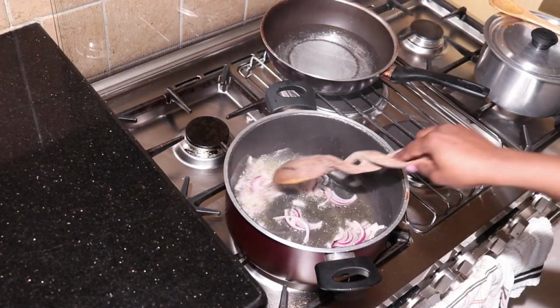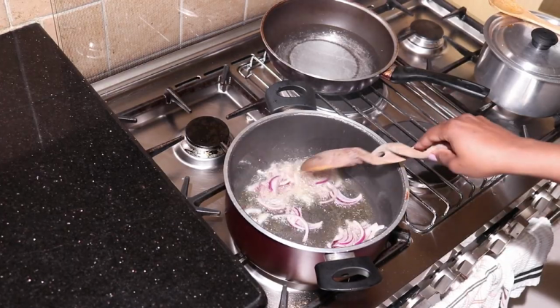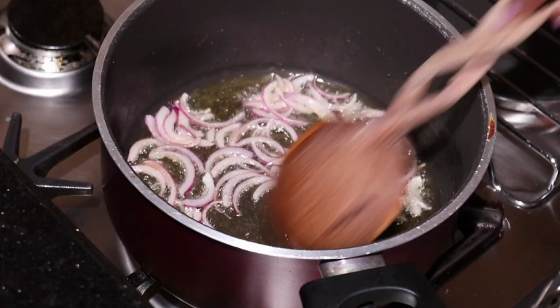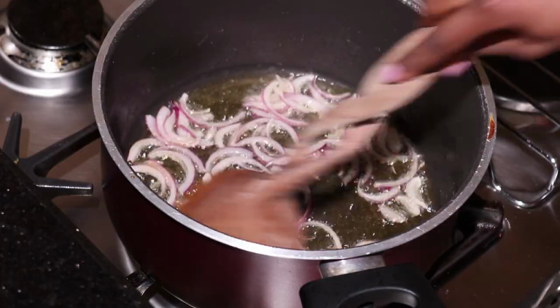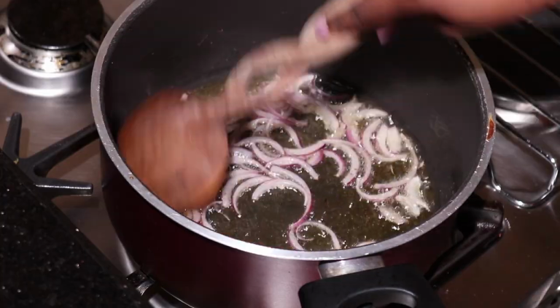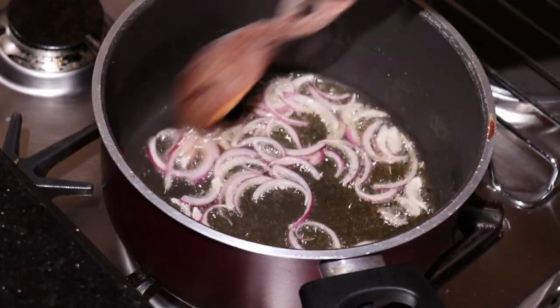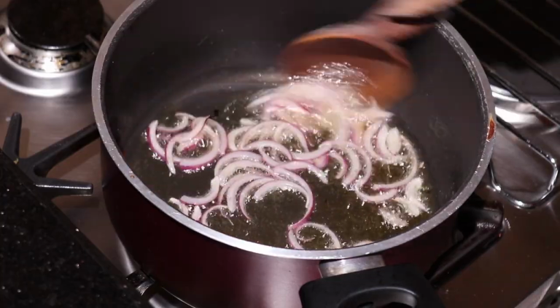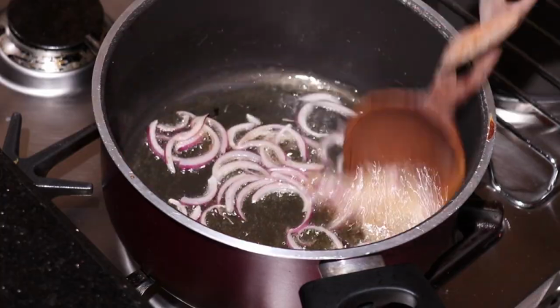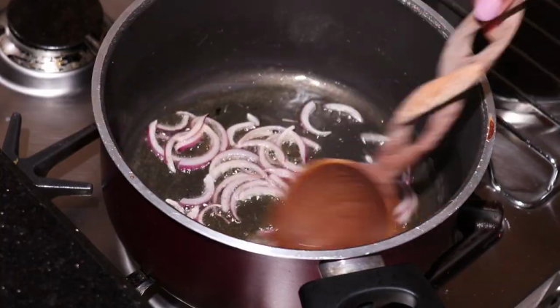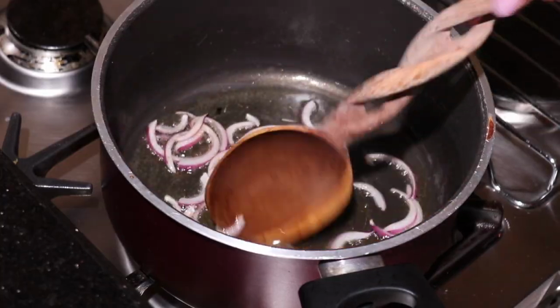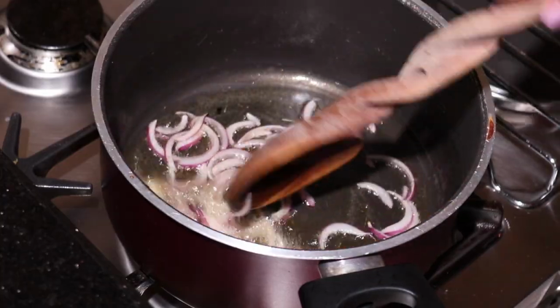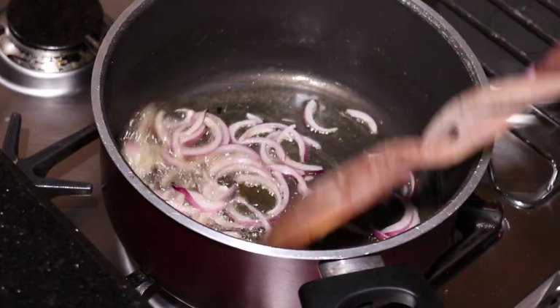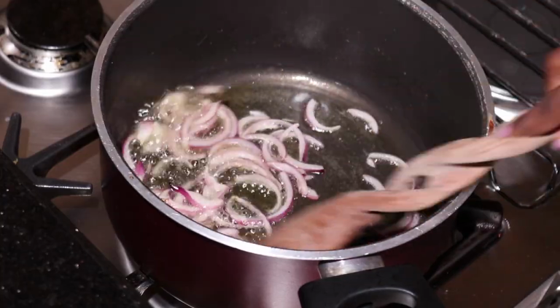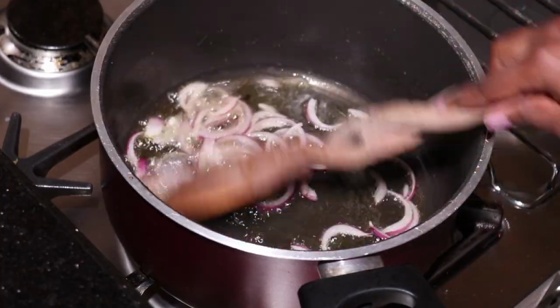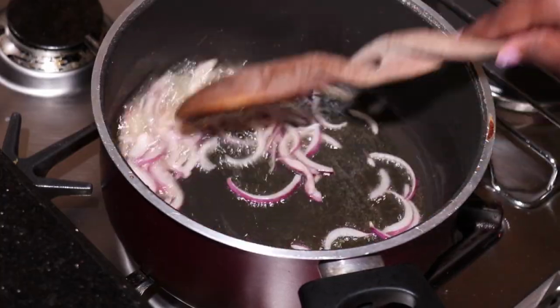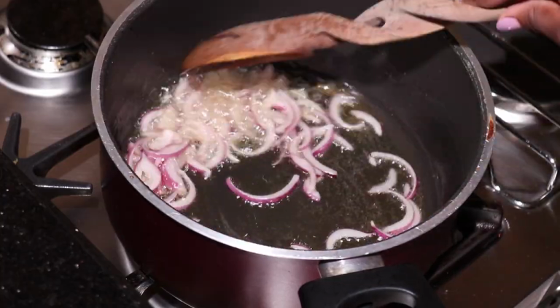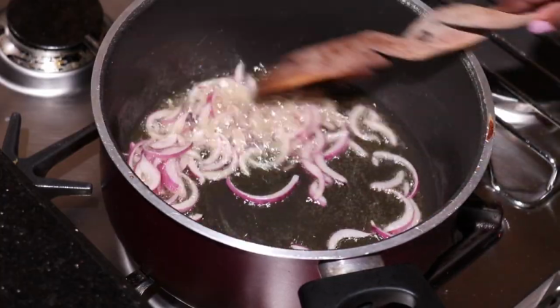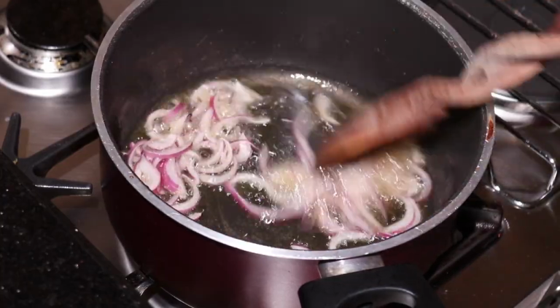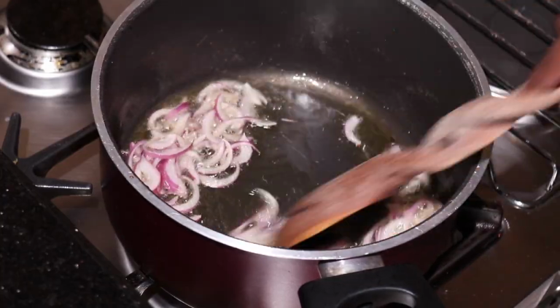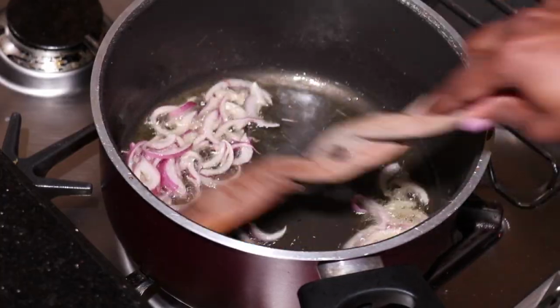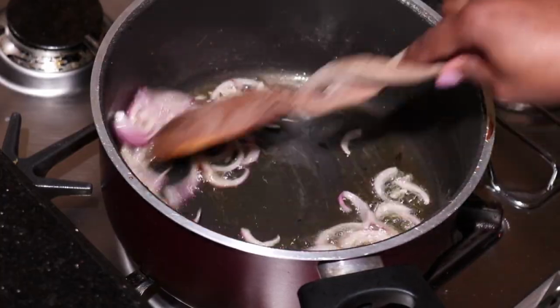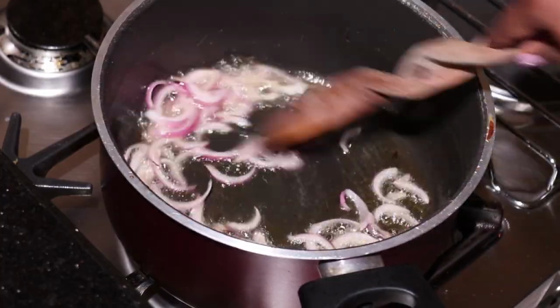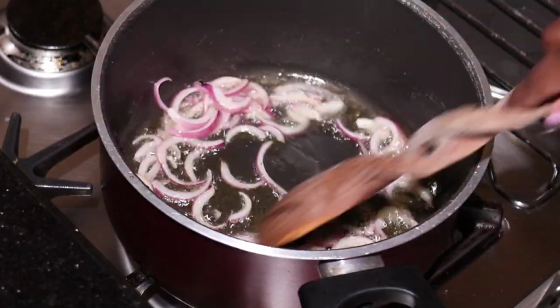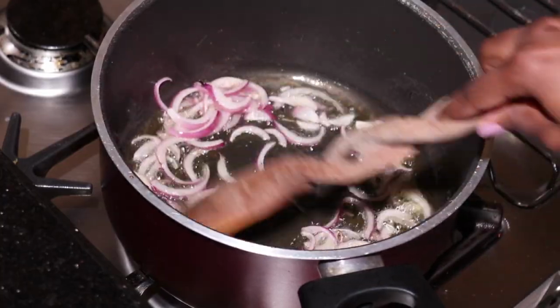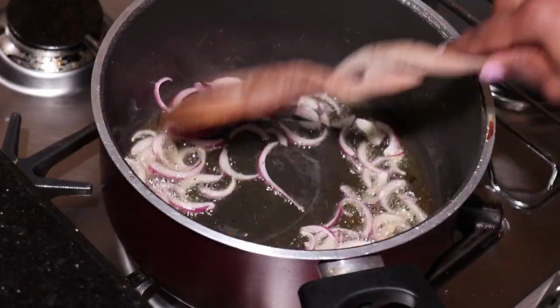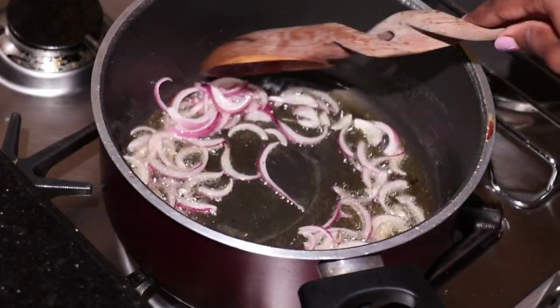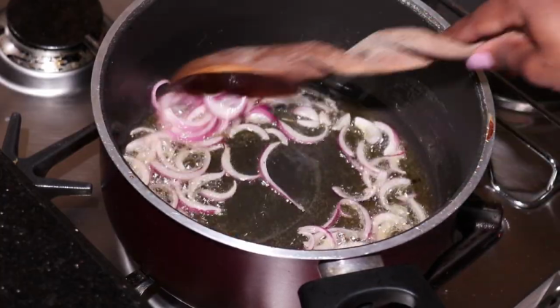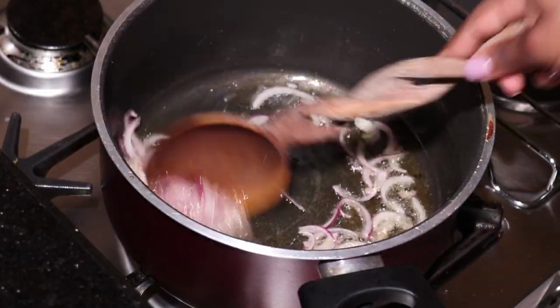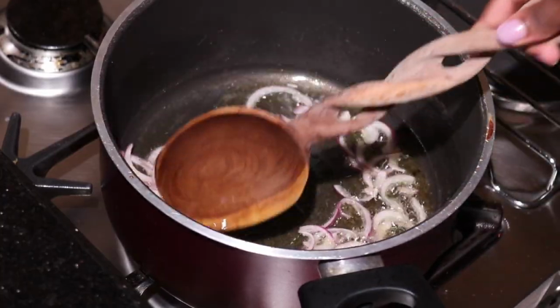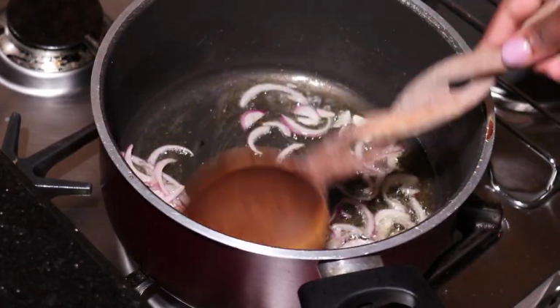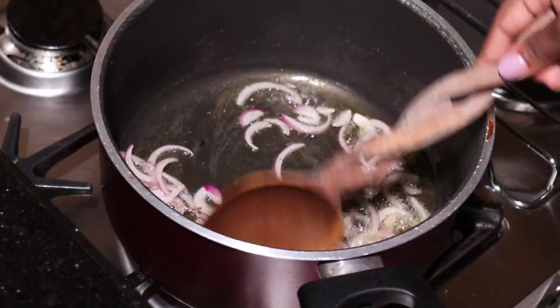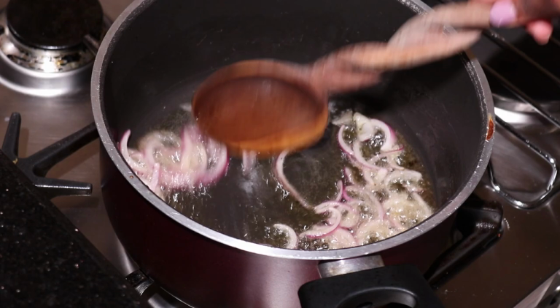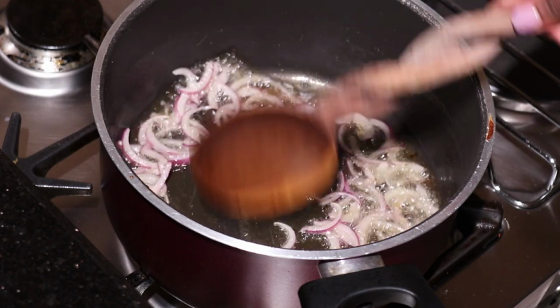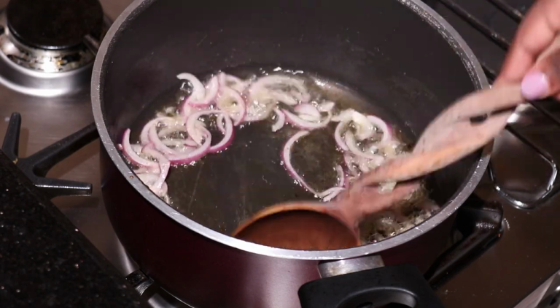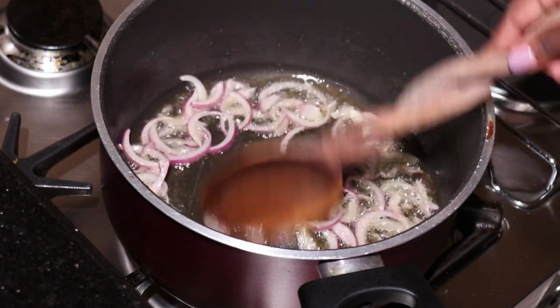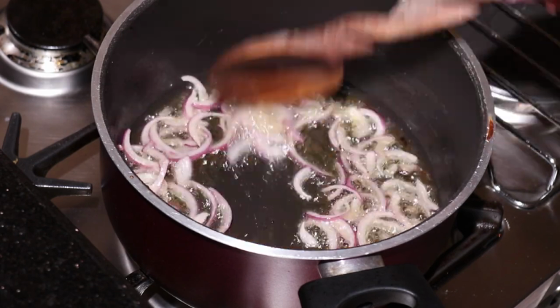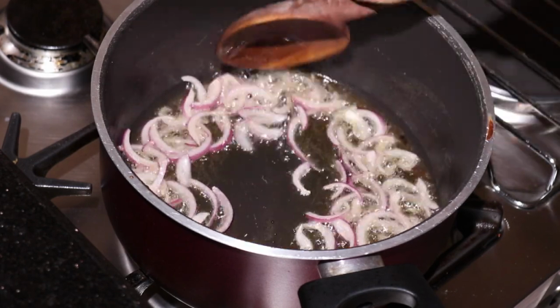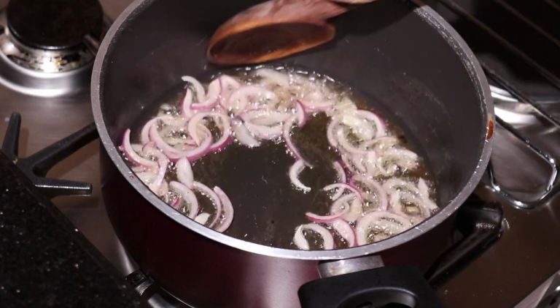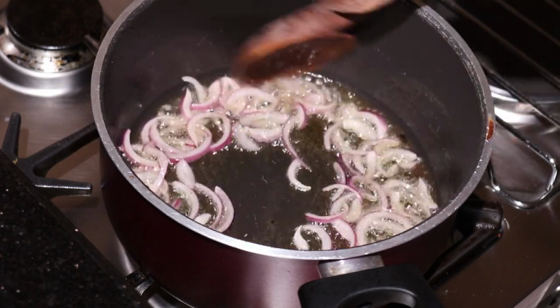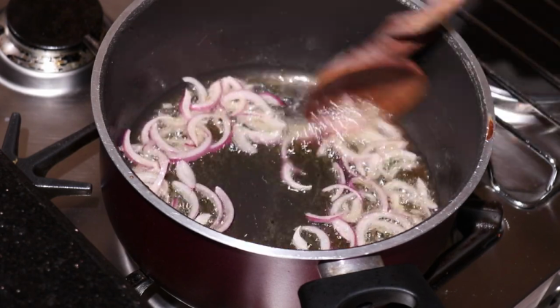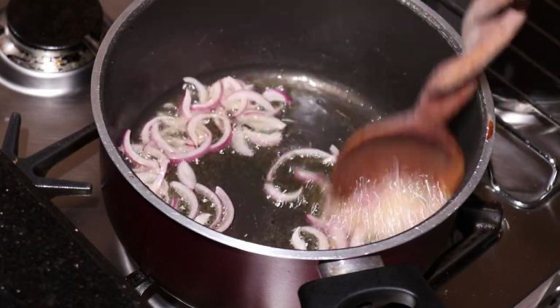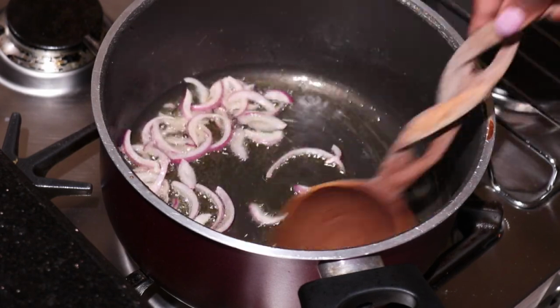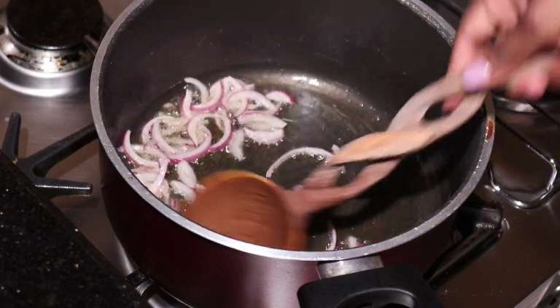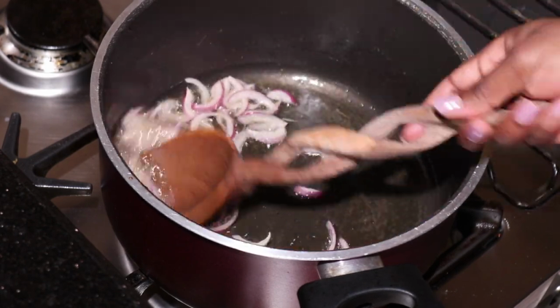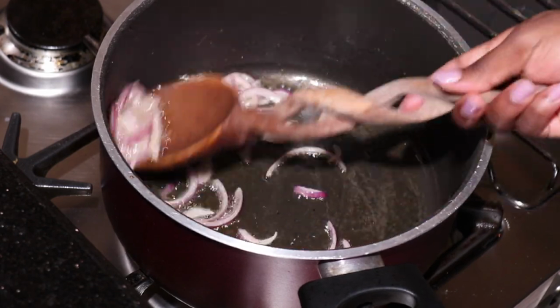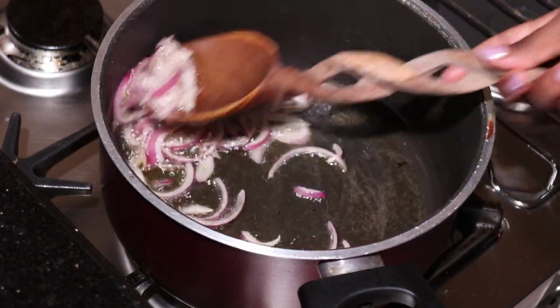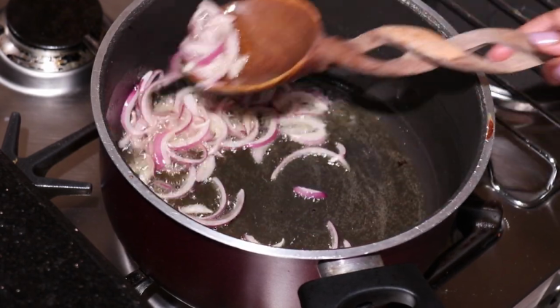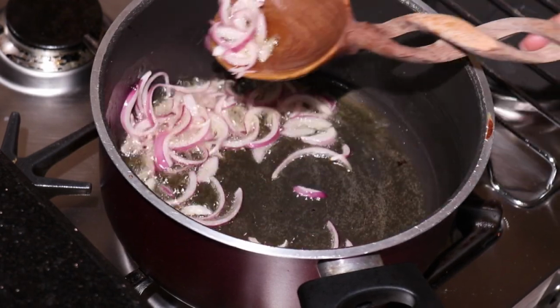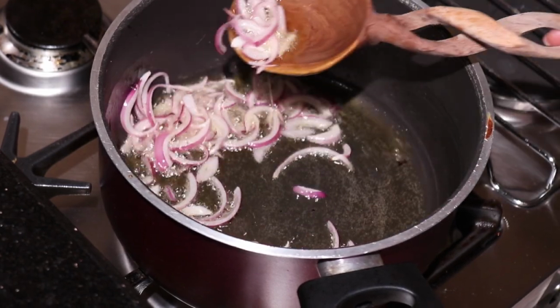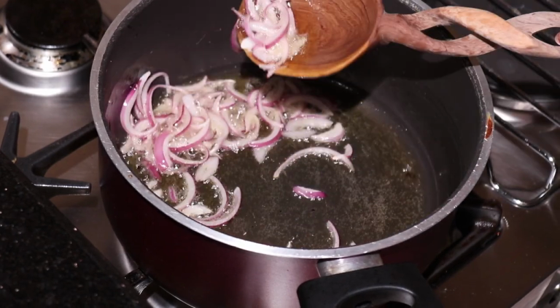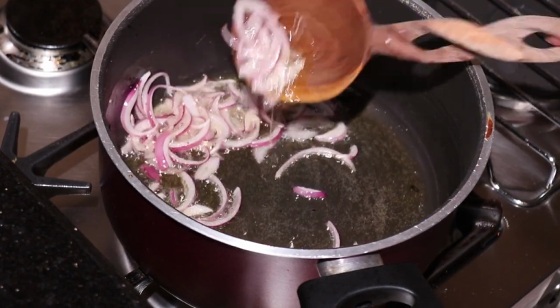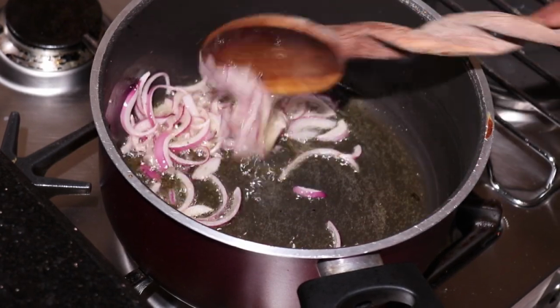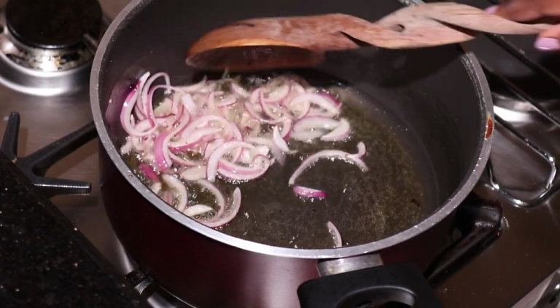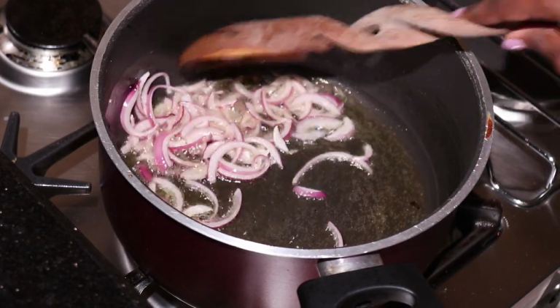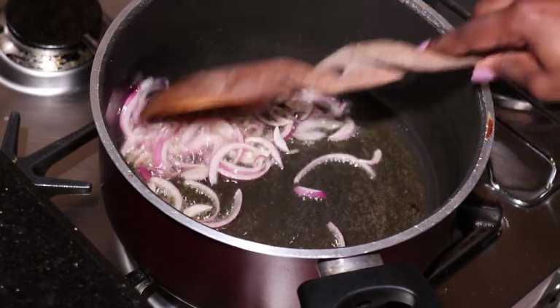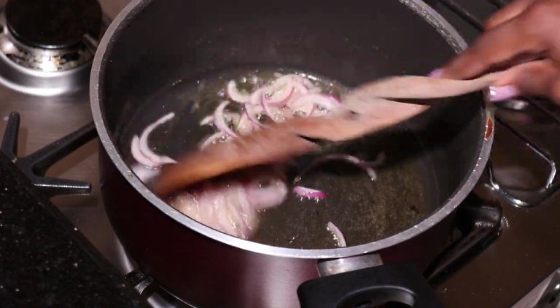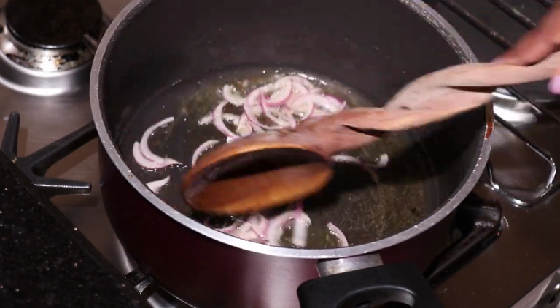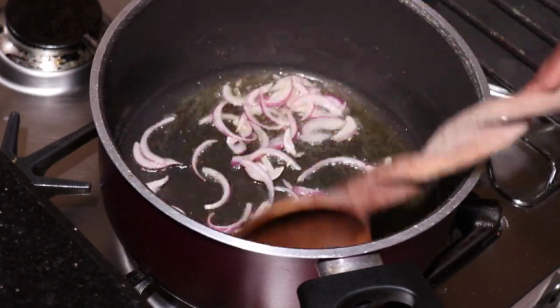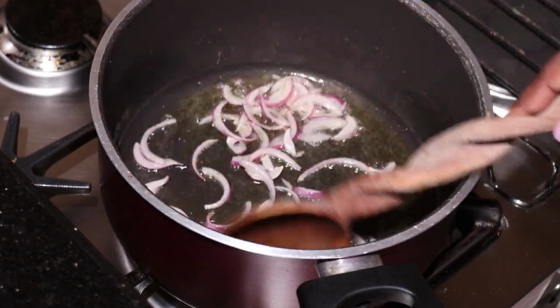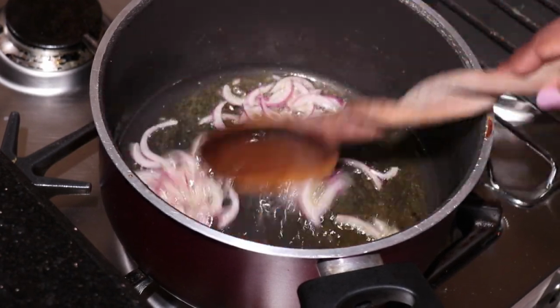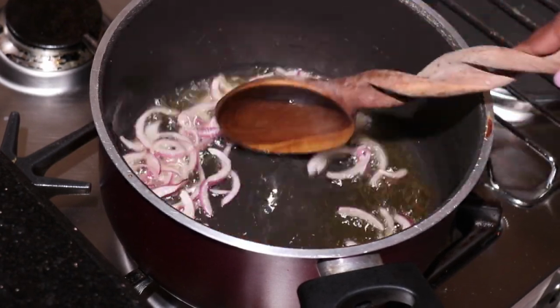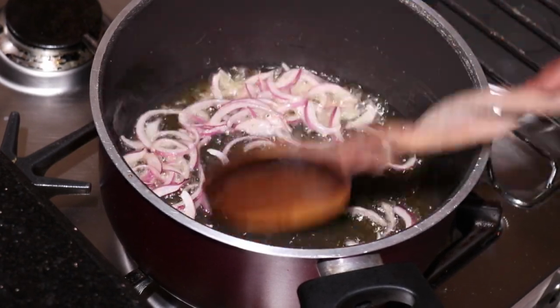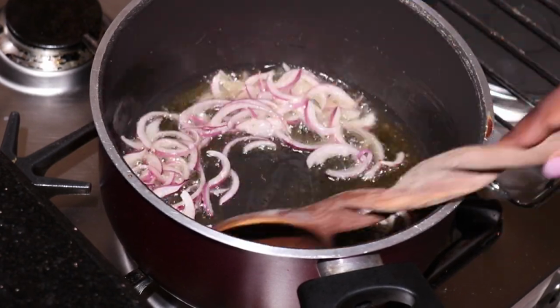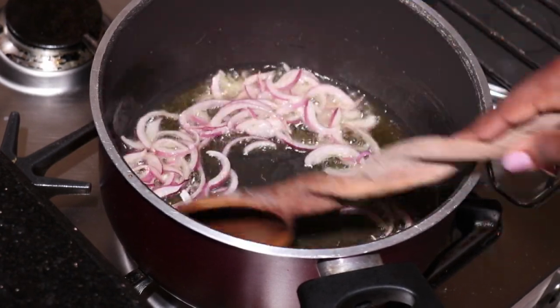Just let your onions spread a little bit — don't burn them — like that, until you see that they are translucent.